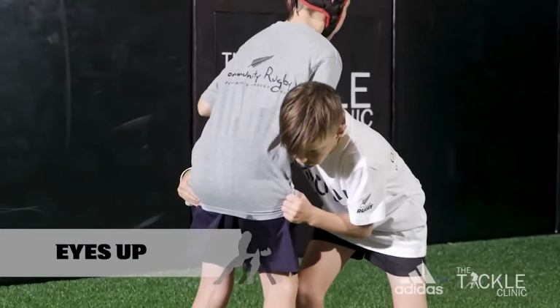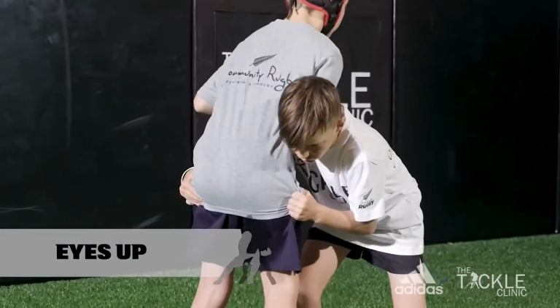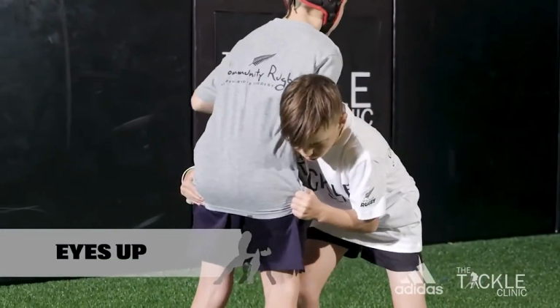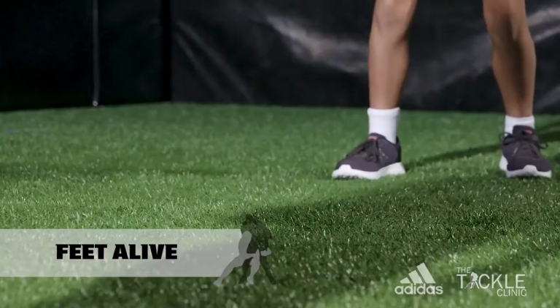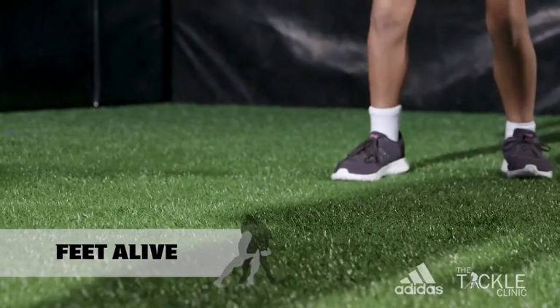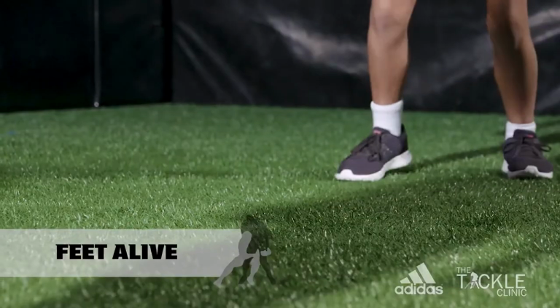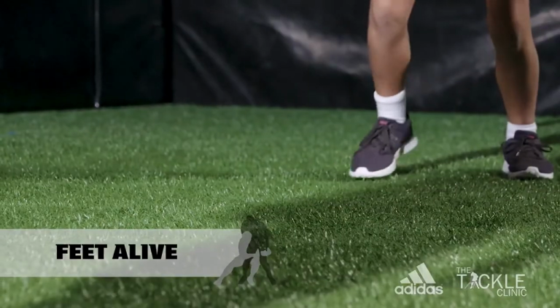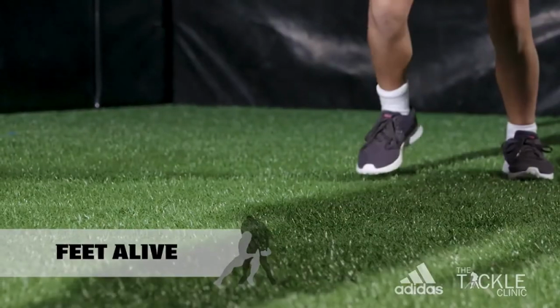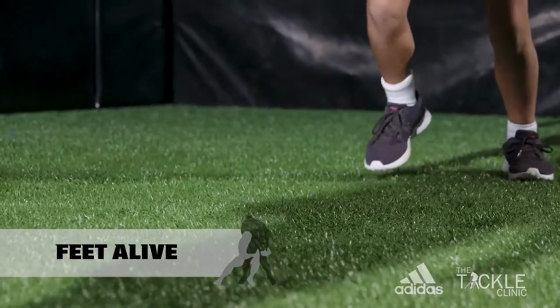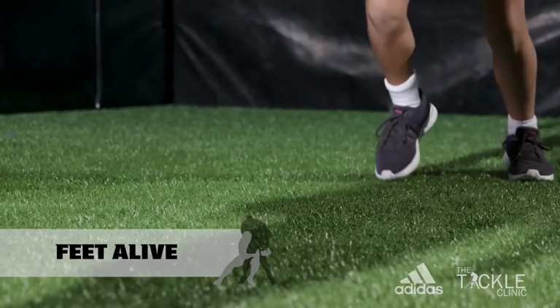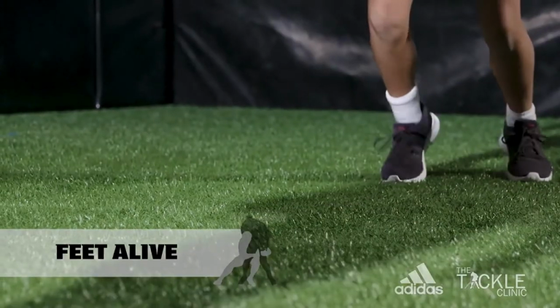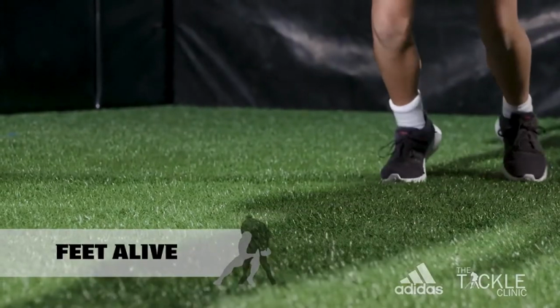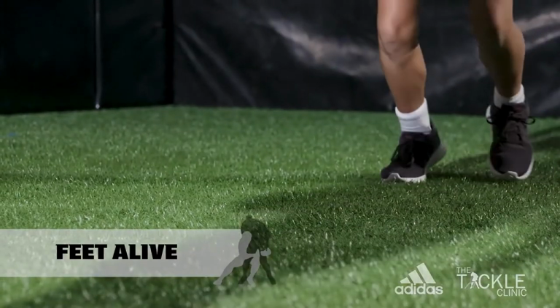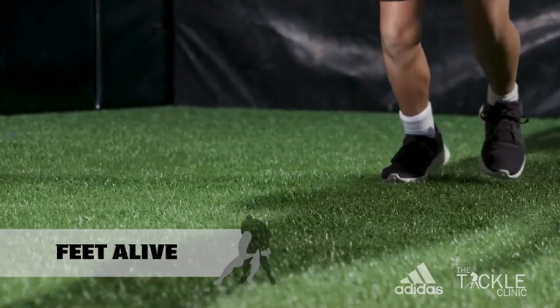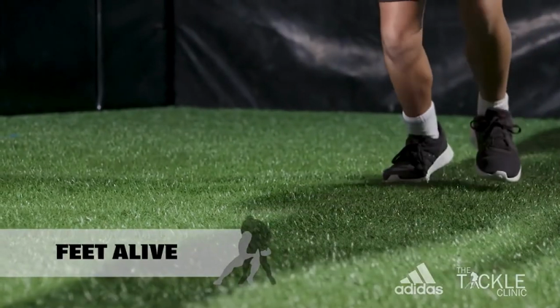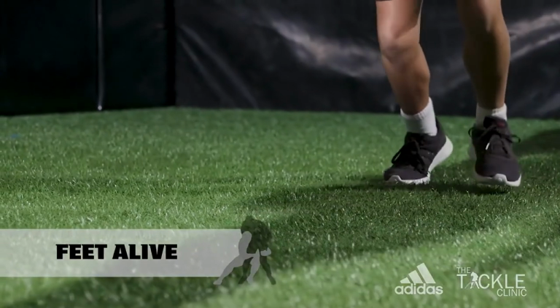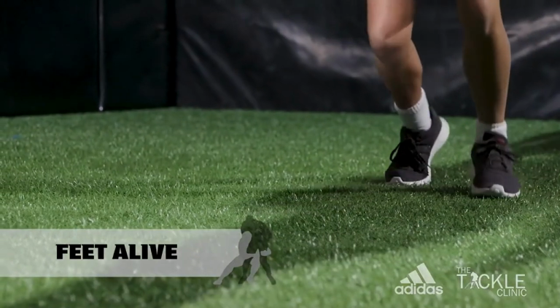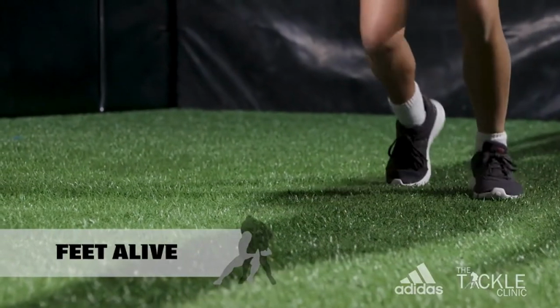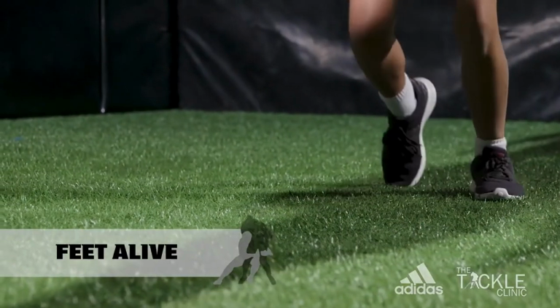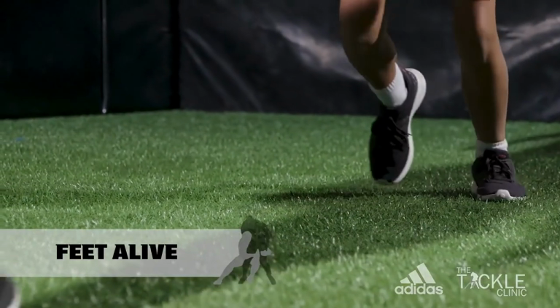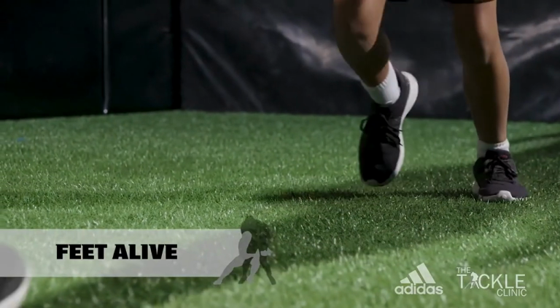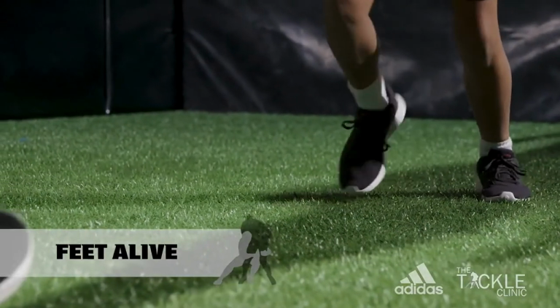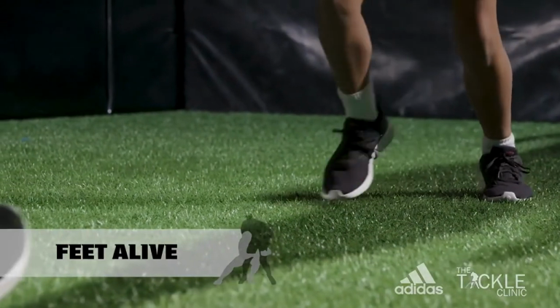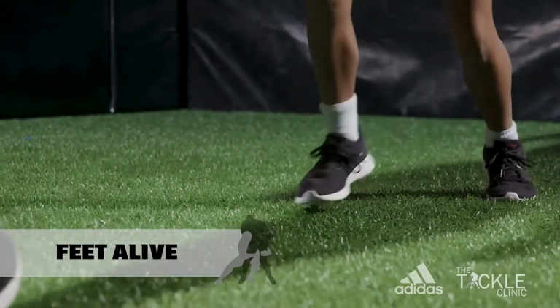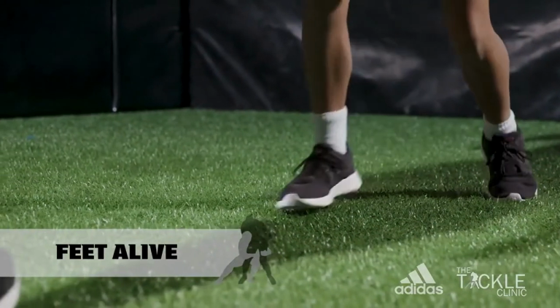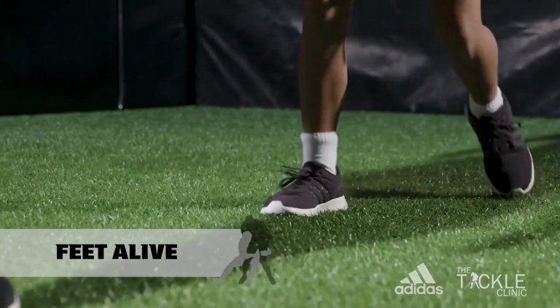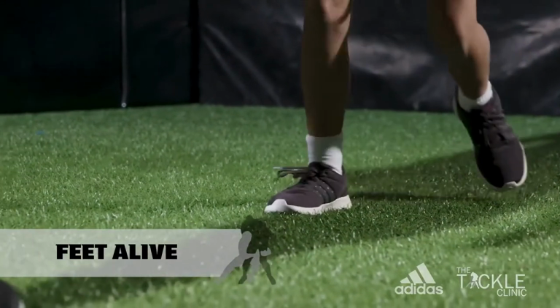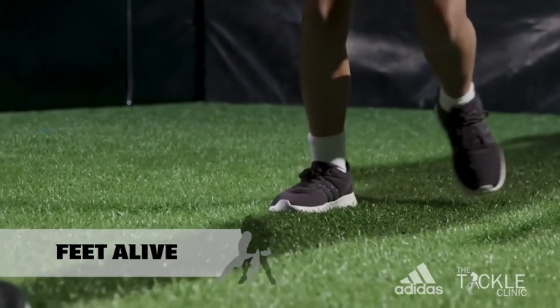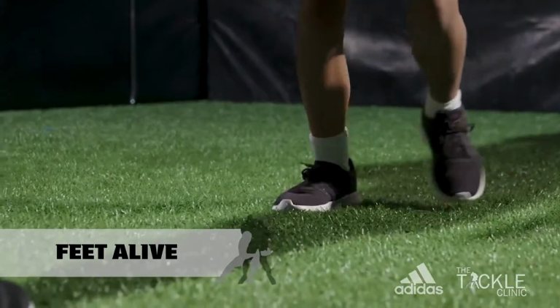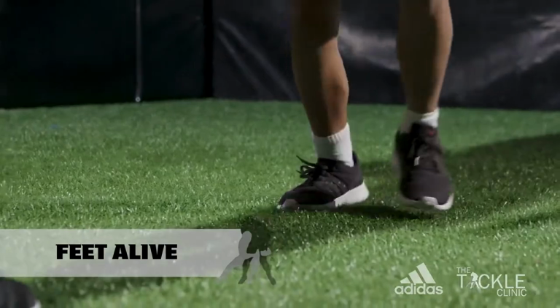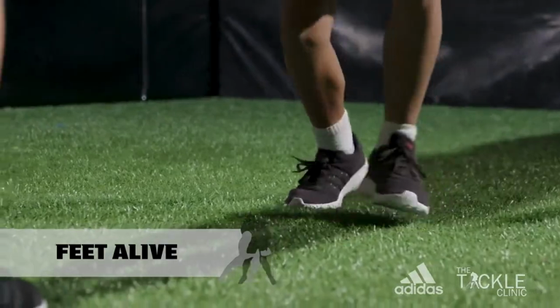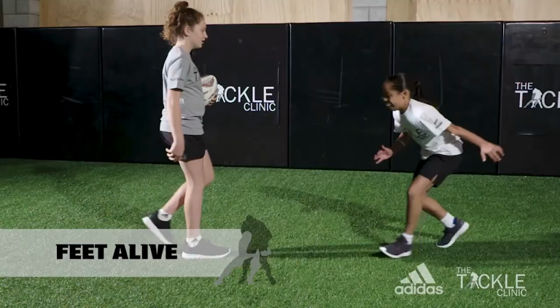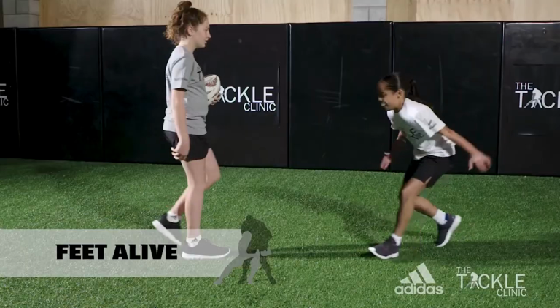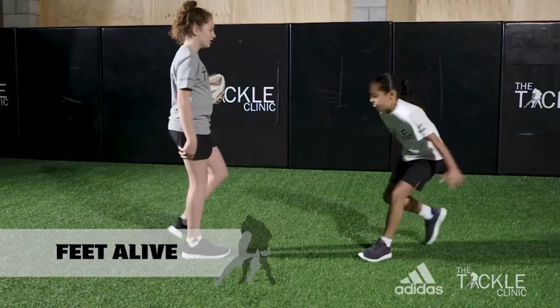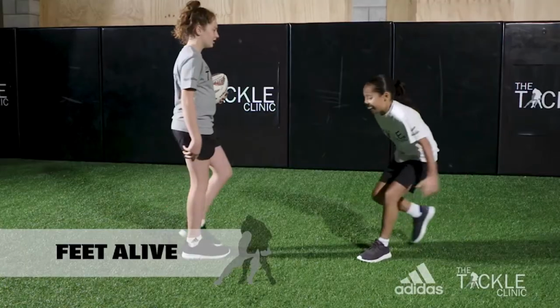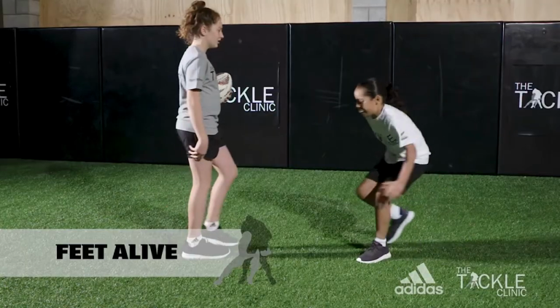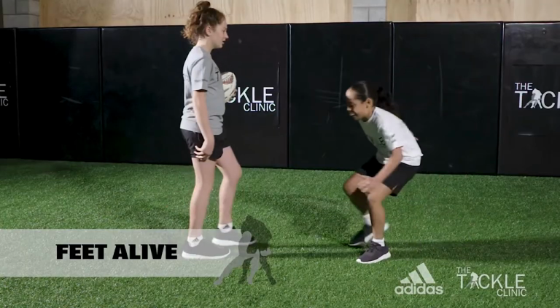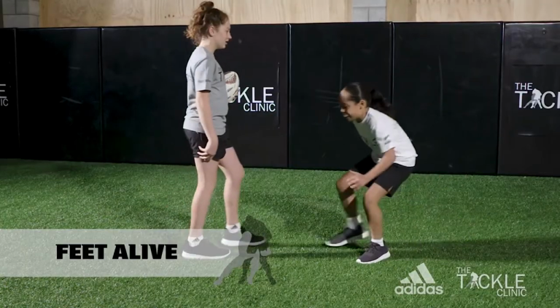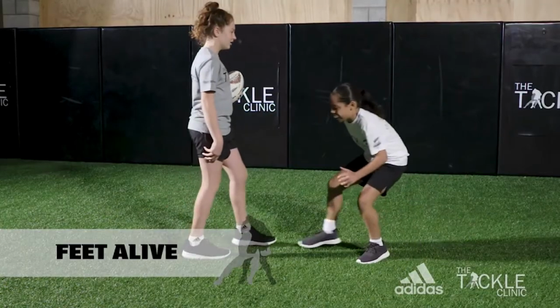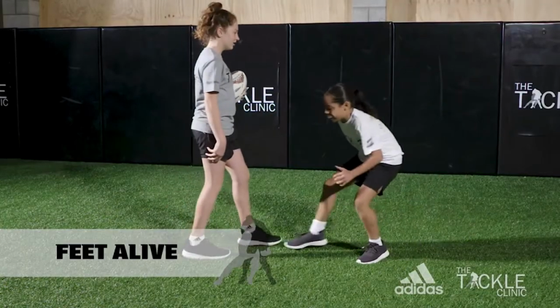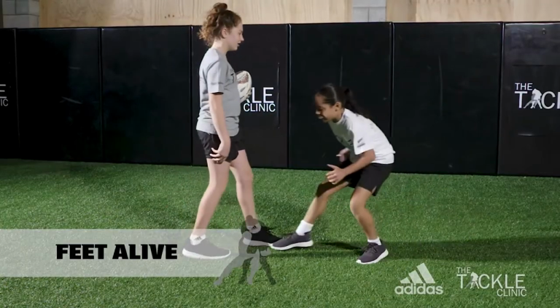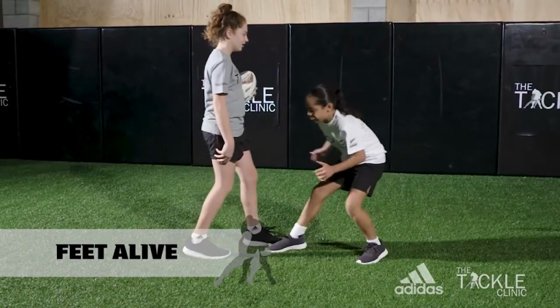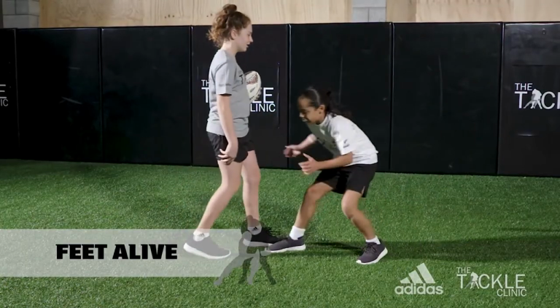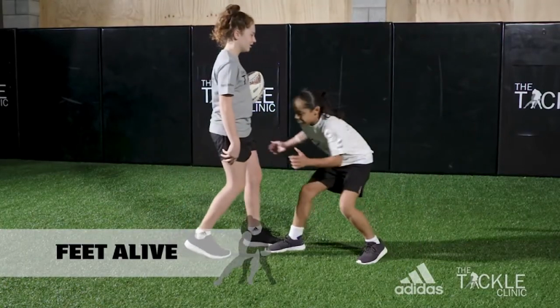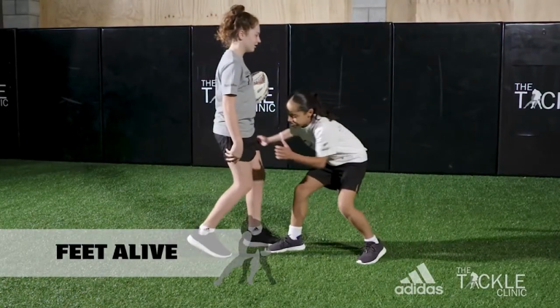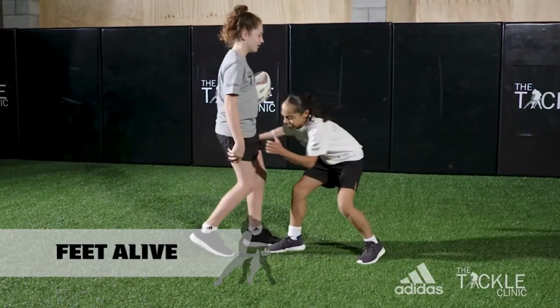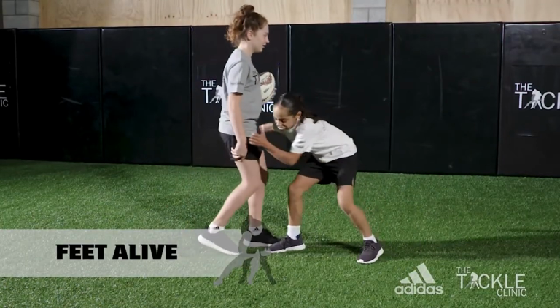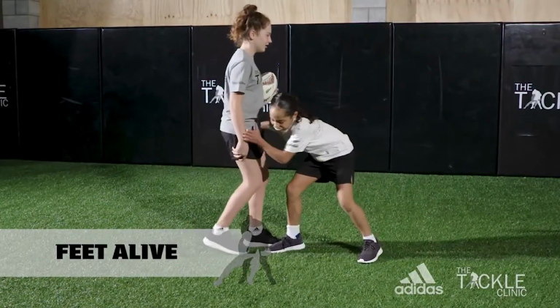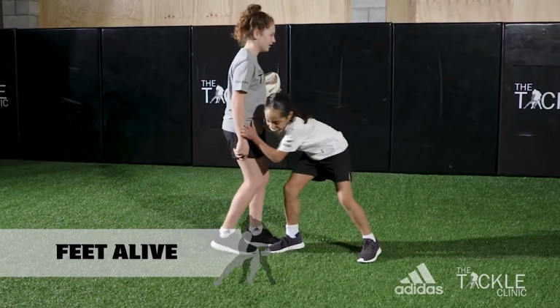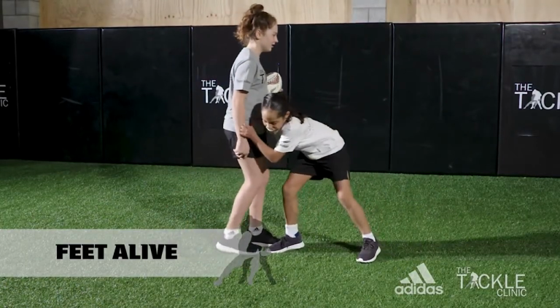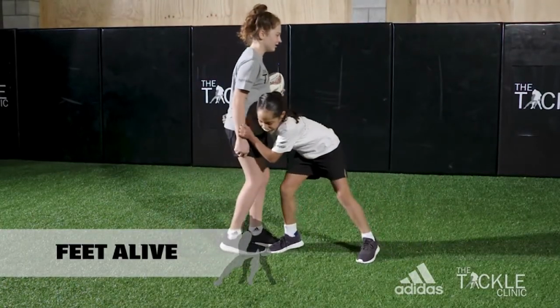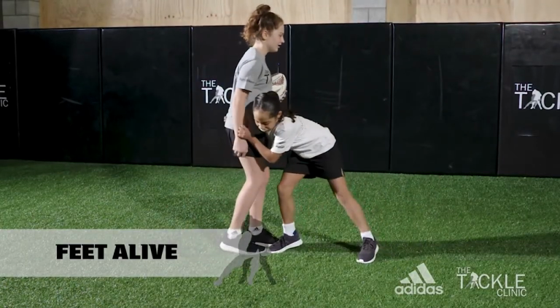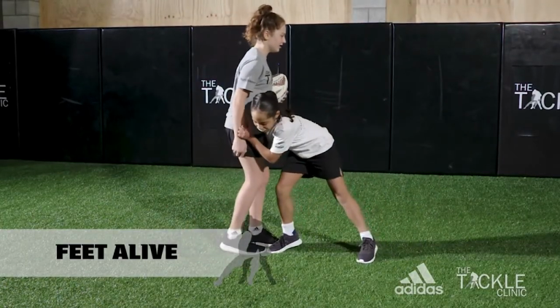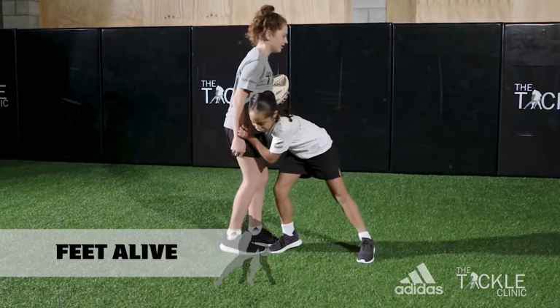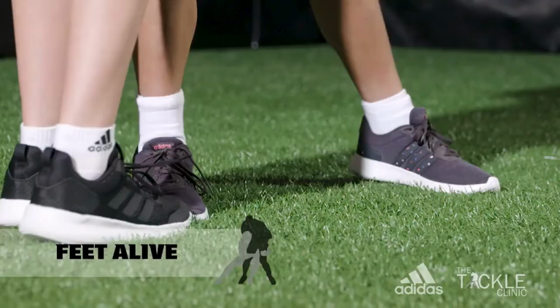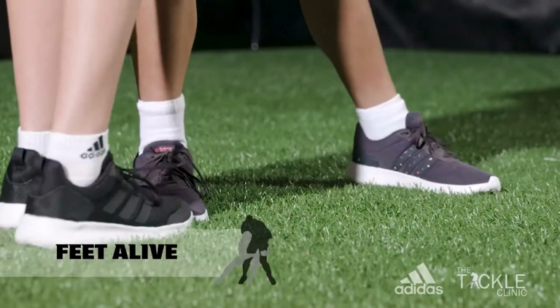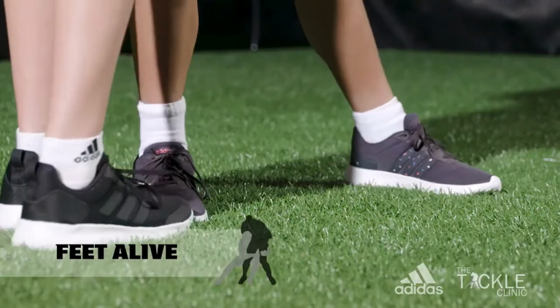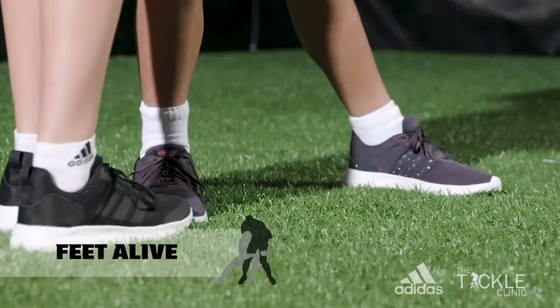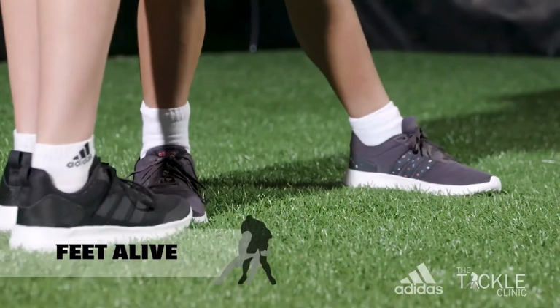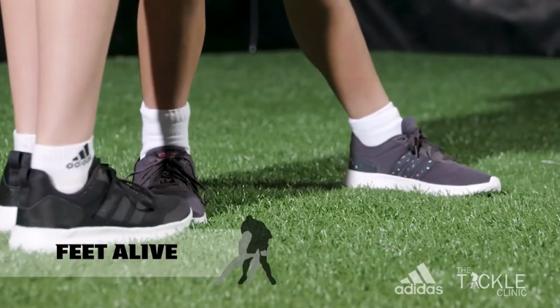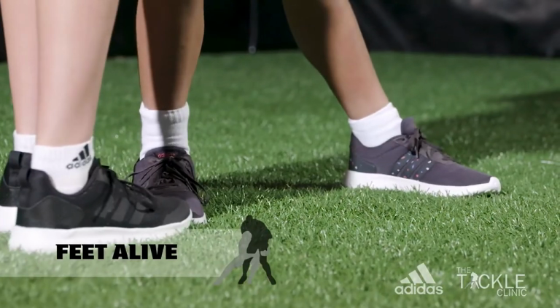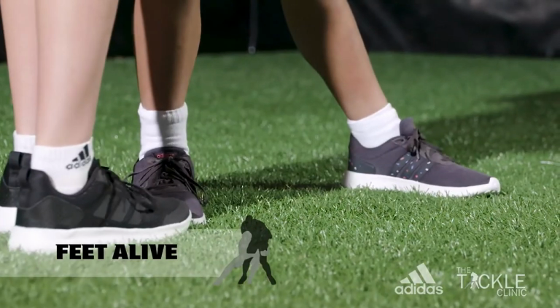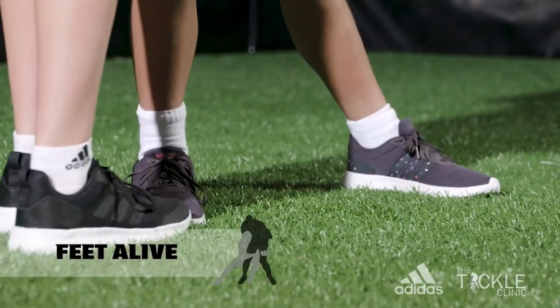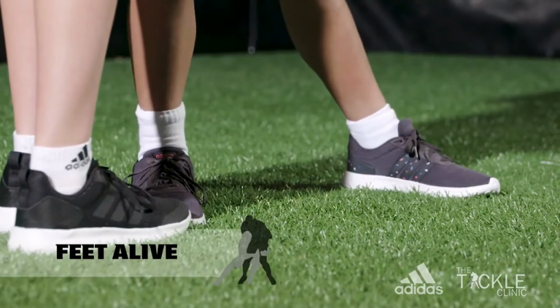Move forward with small fast steps and balance so you can adjust if you need to, and get your front foot close to the attacker.